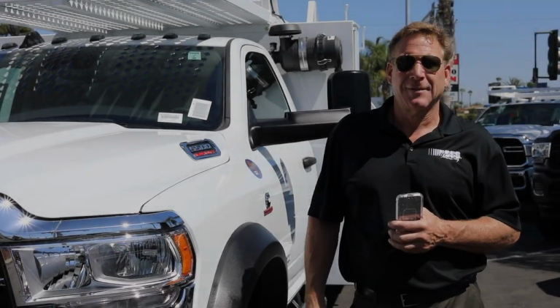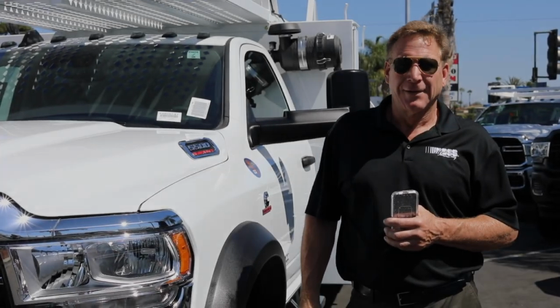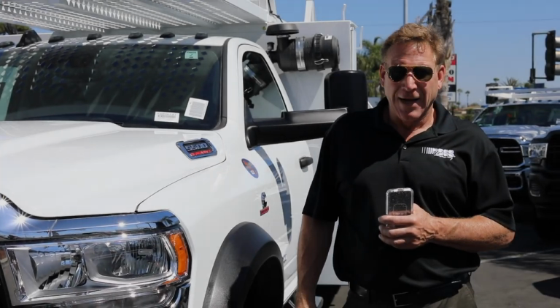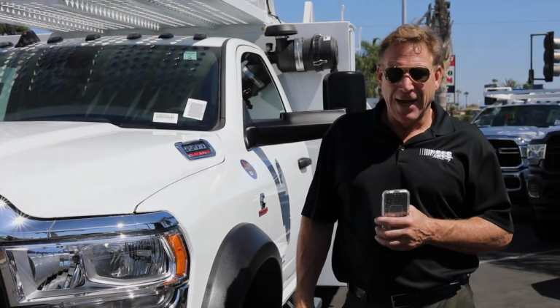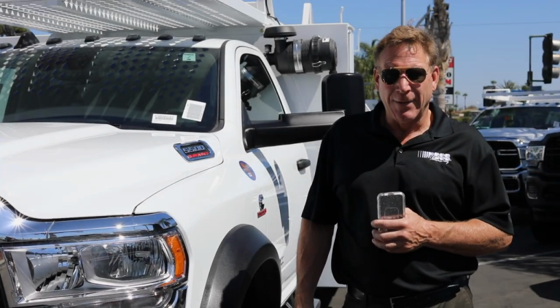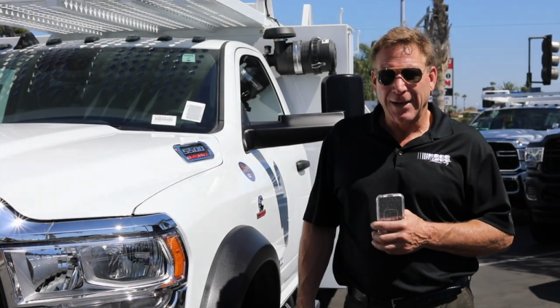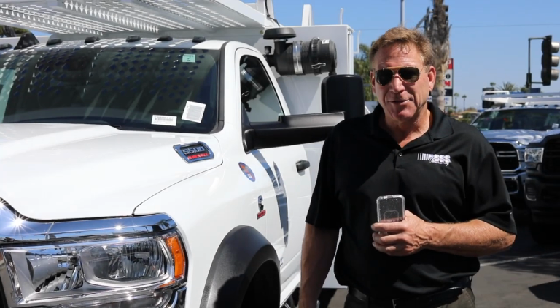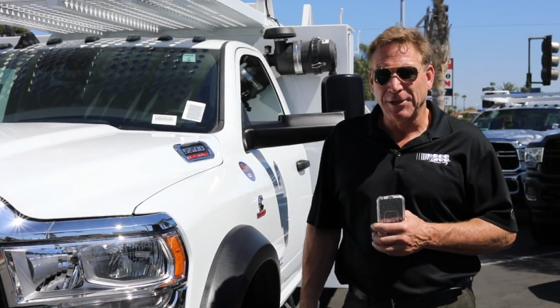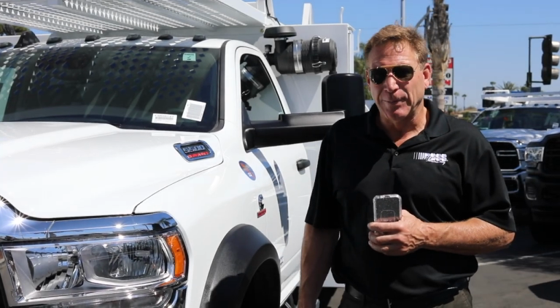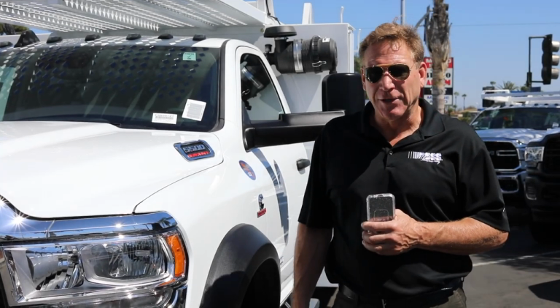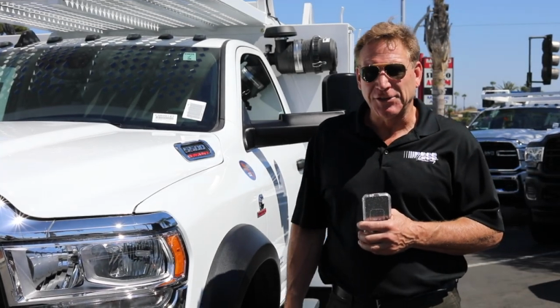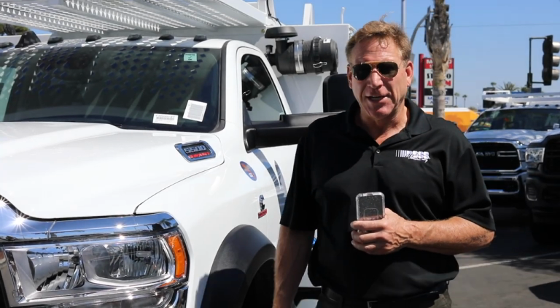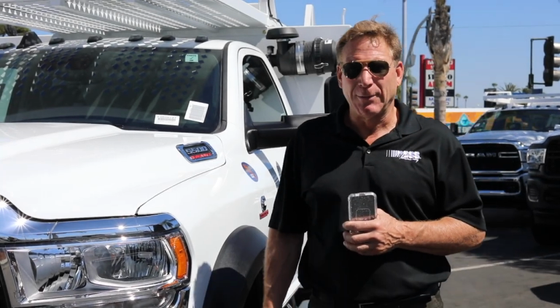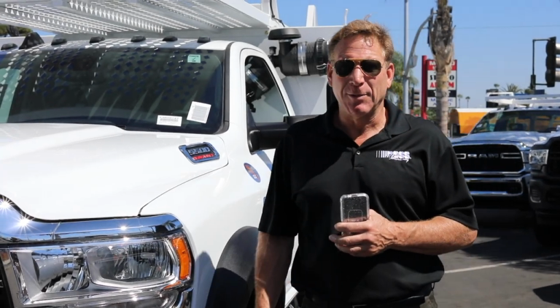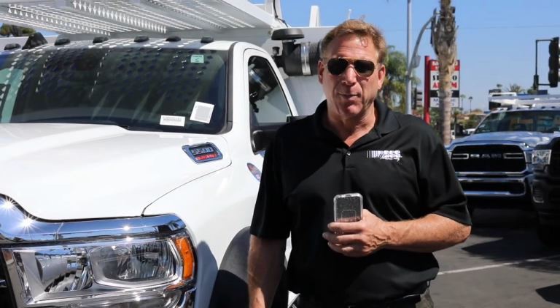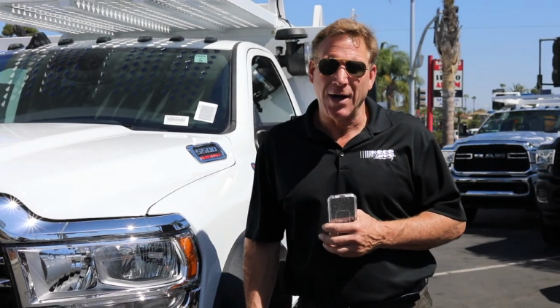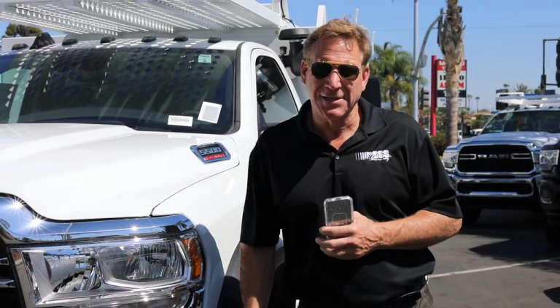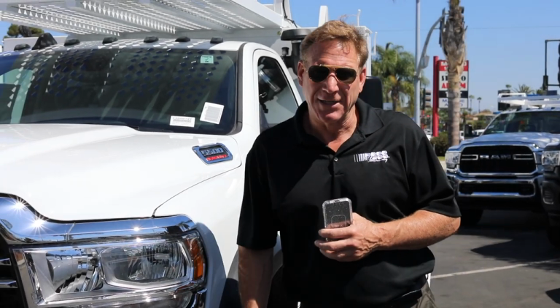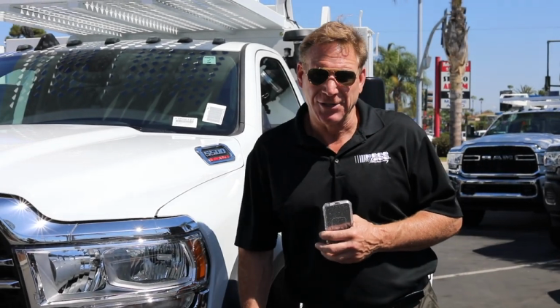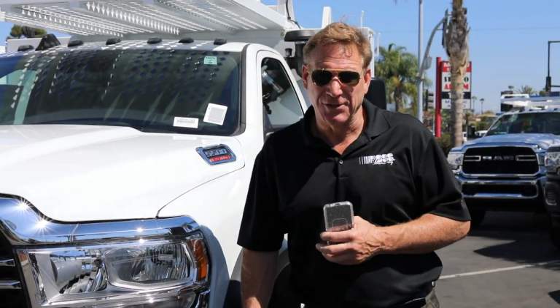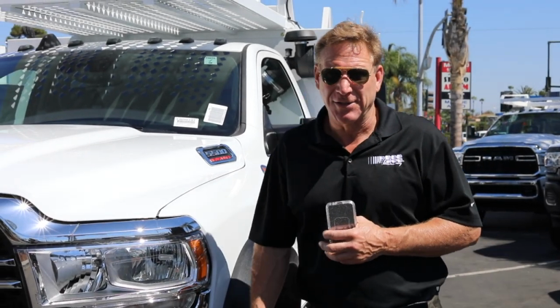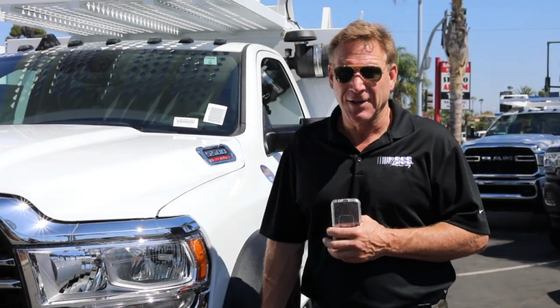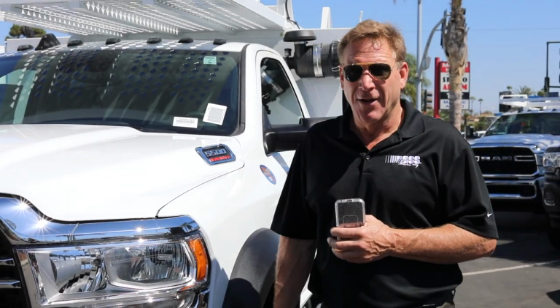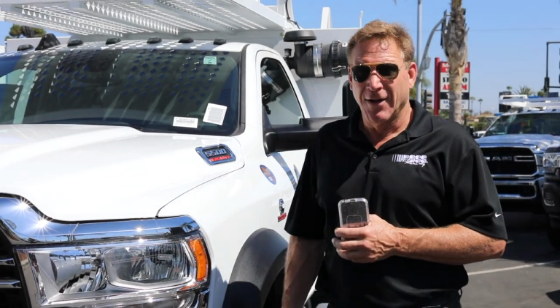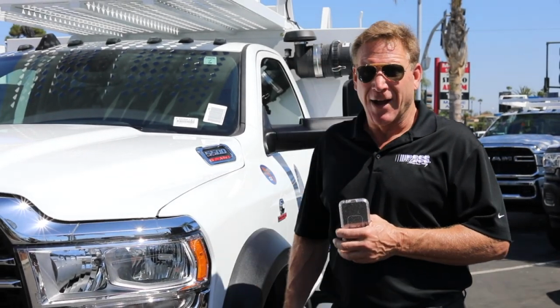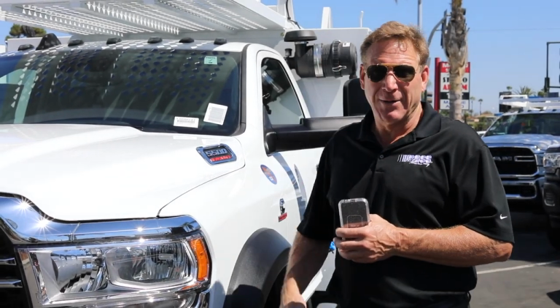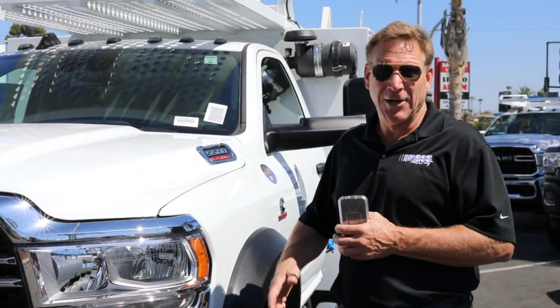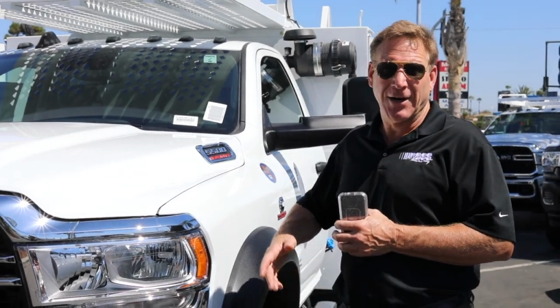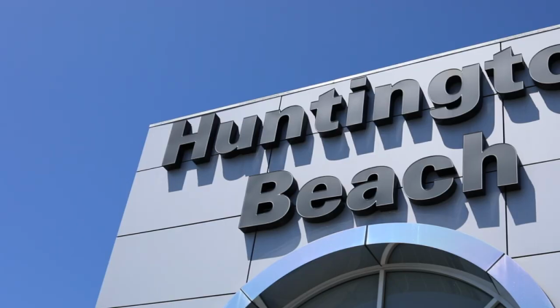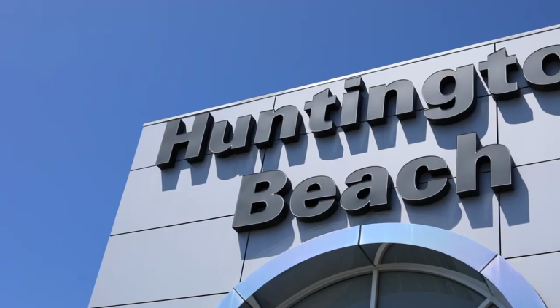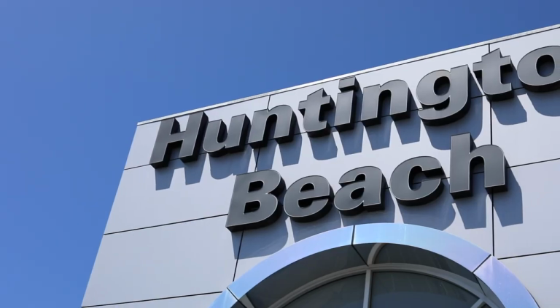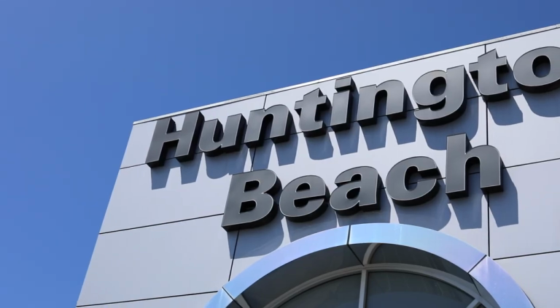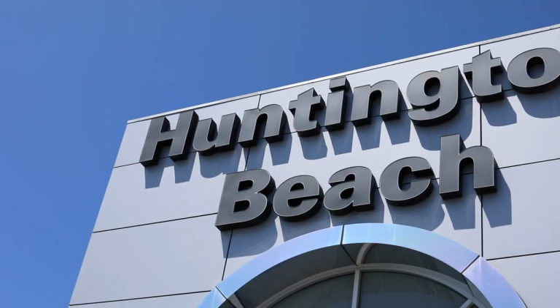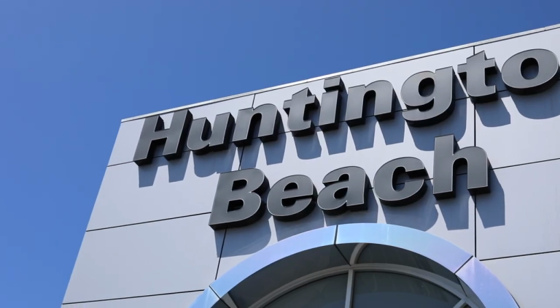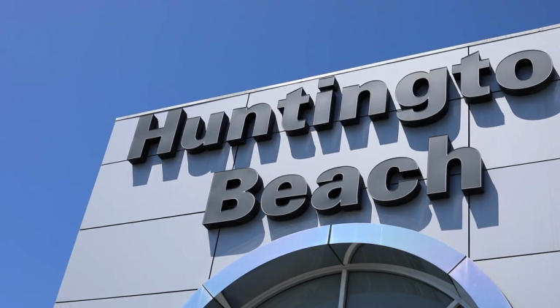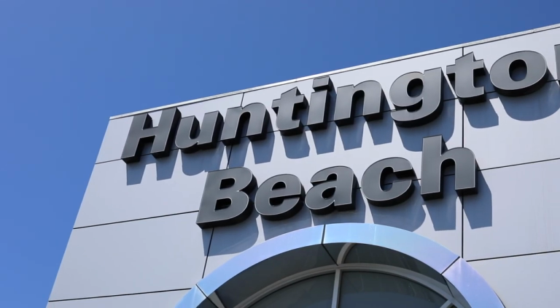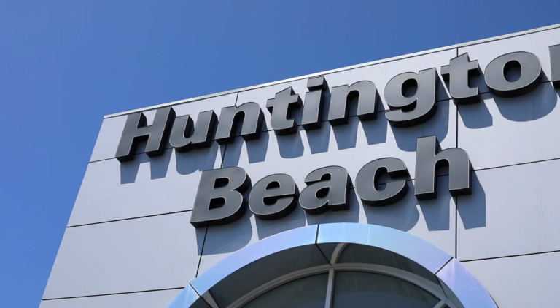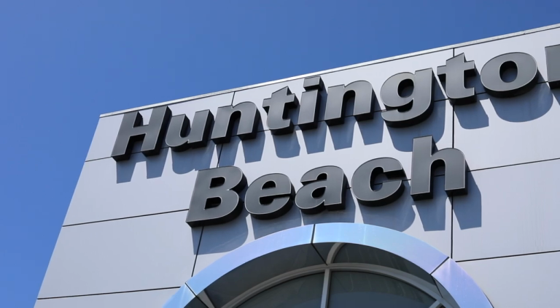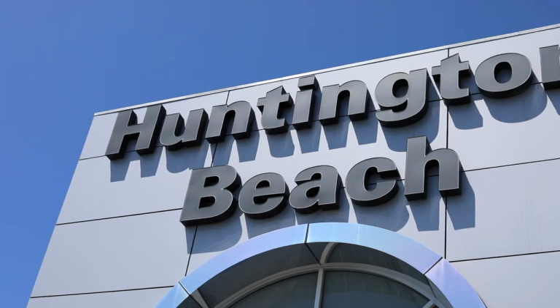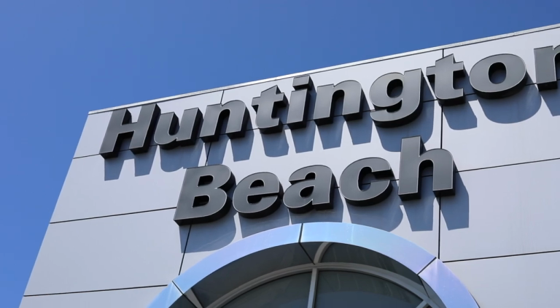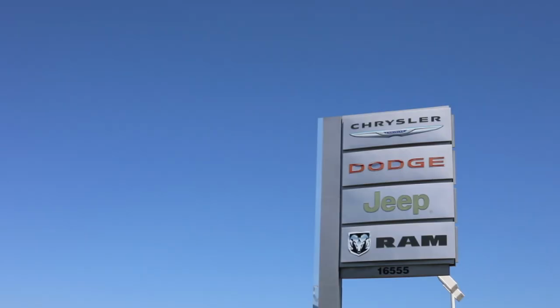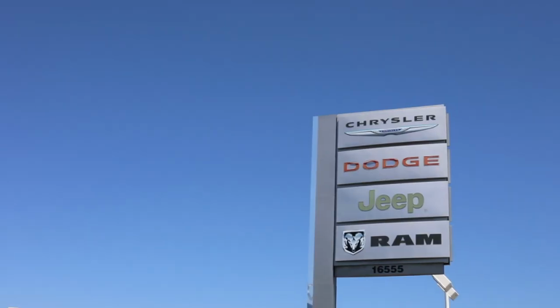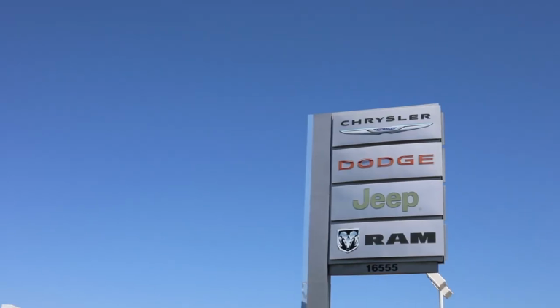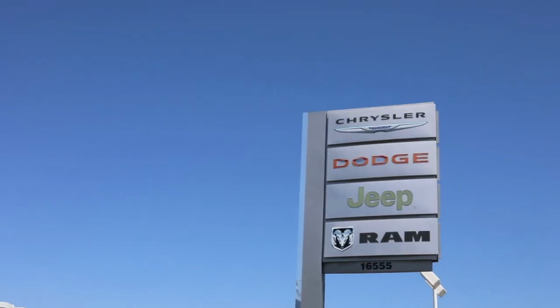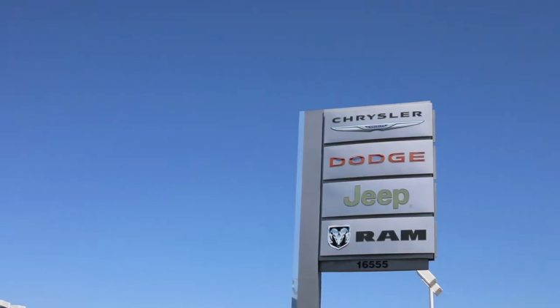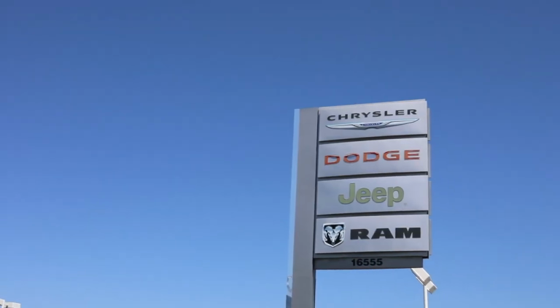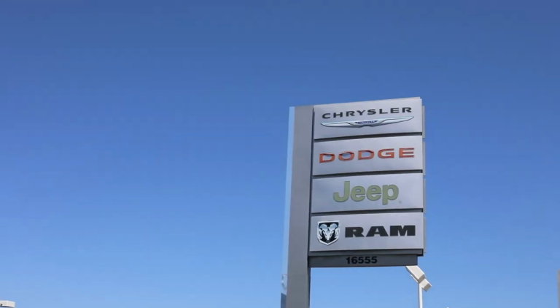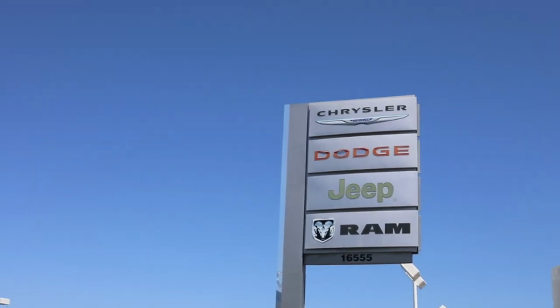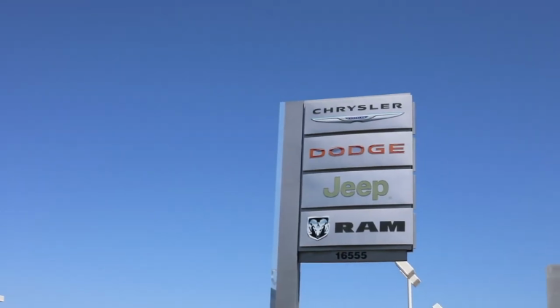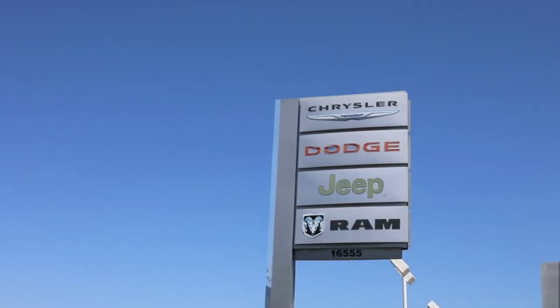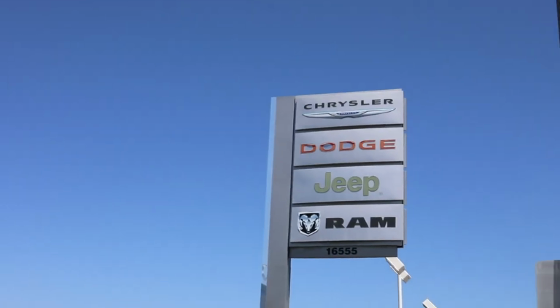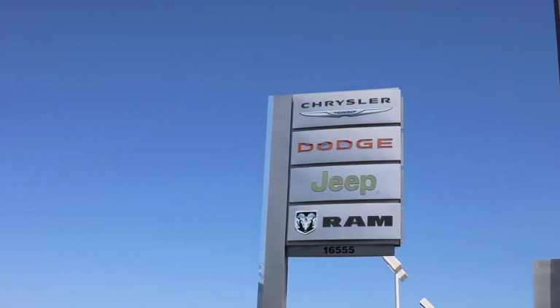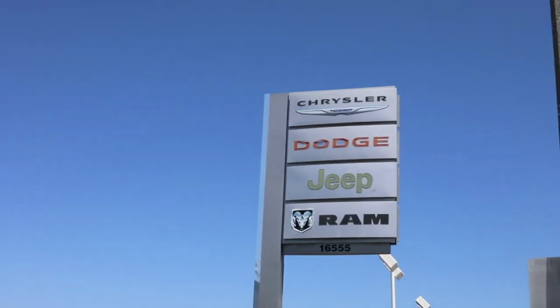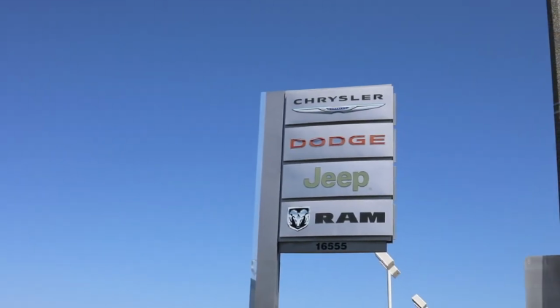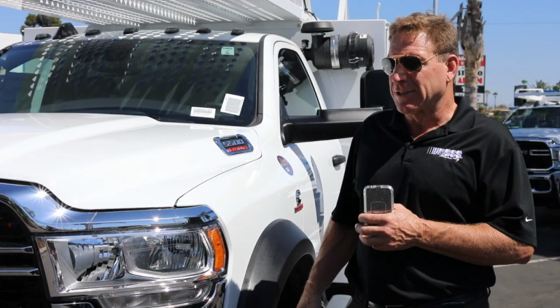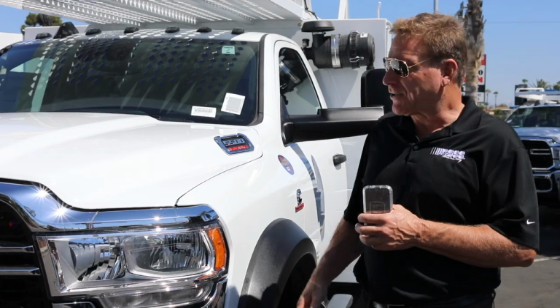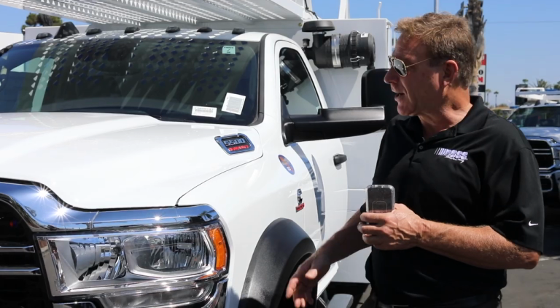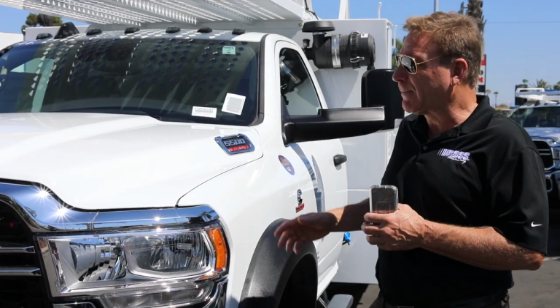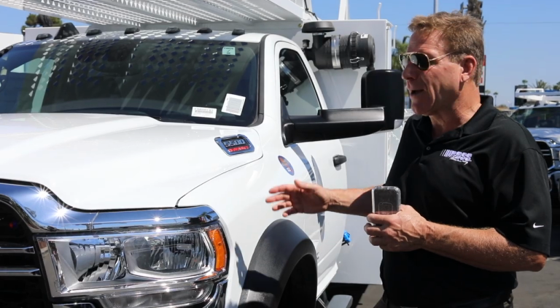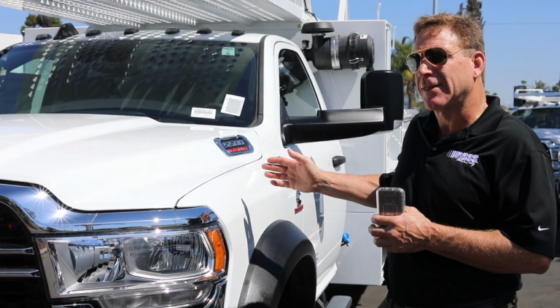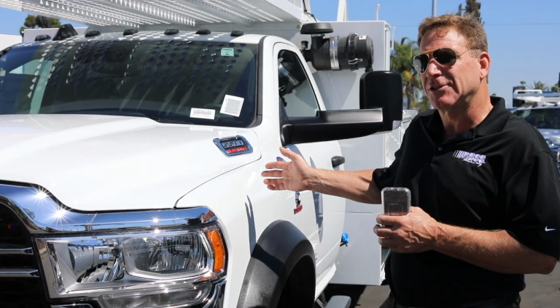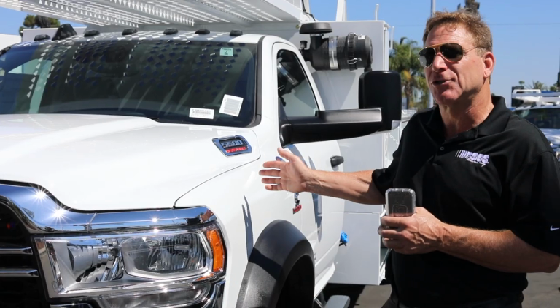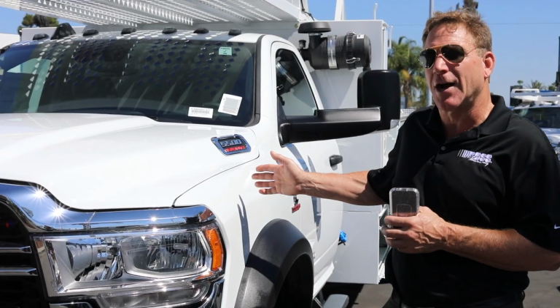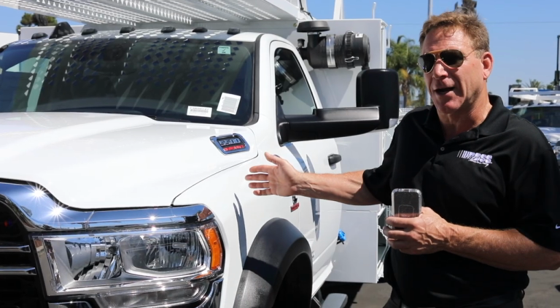Hi, my name is Jim Persky and I'm with Boss Industries. I'm here at the Huntington Beach Chrysler Dodge Jeep Ram store to talk about this truck.